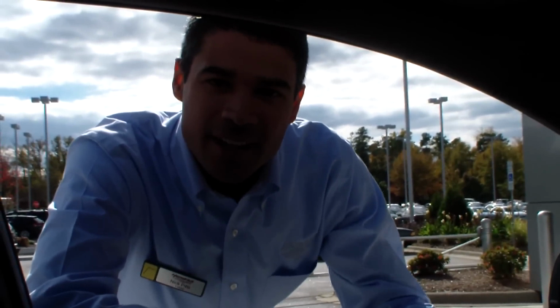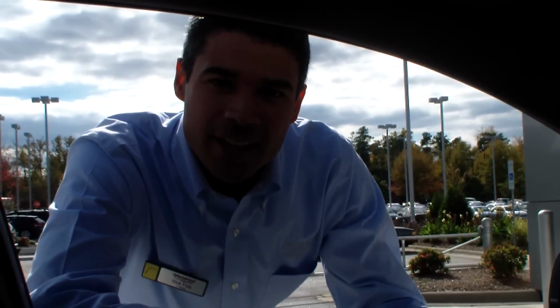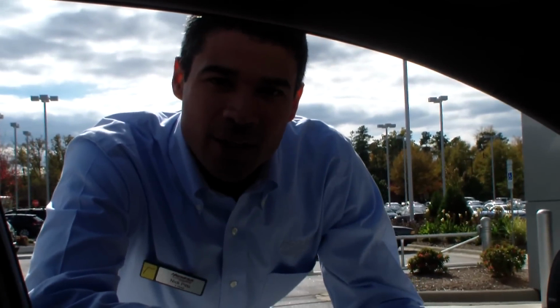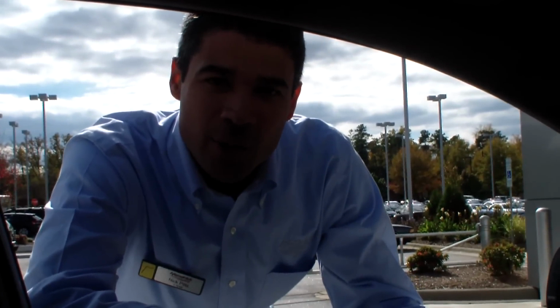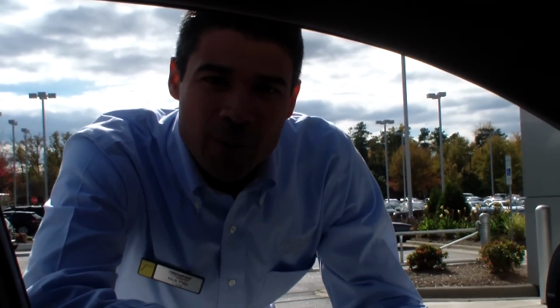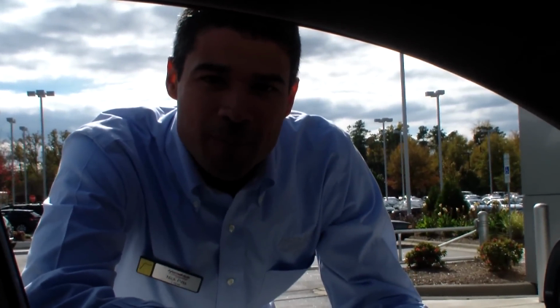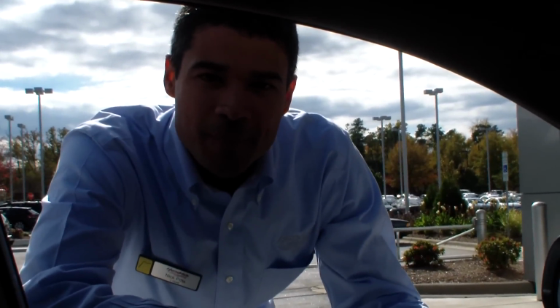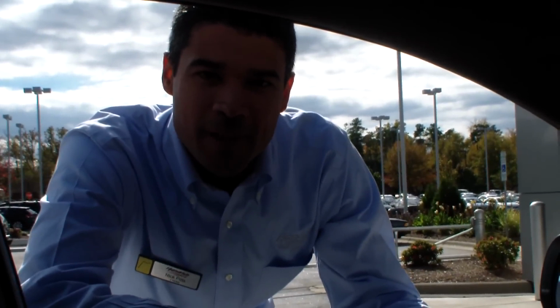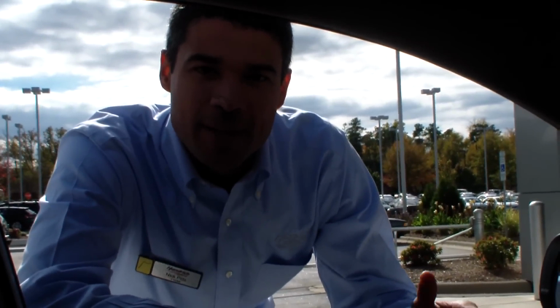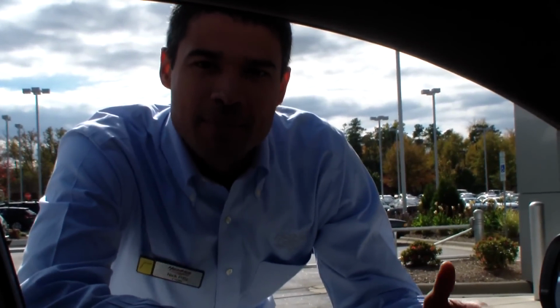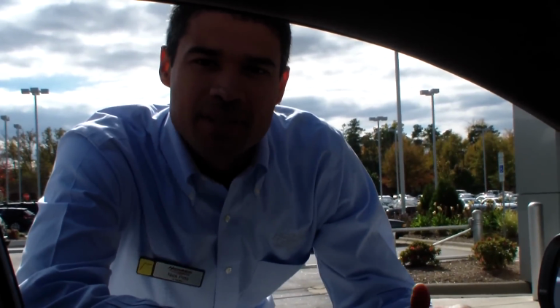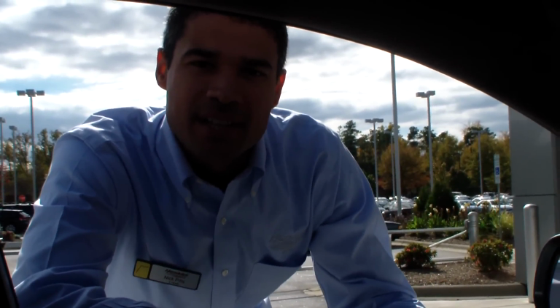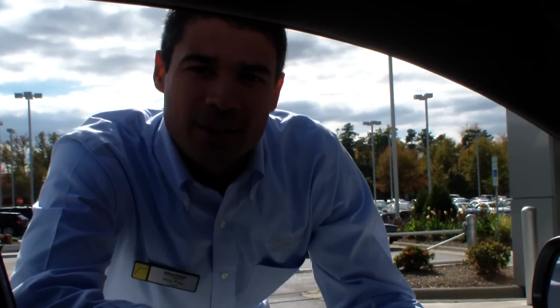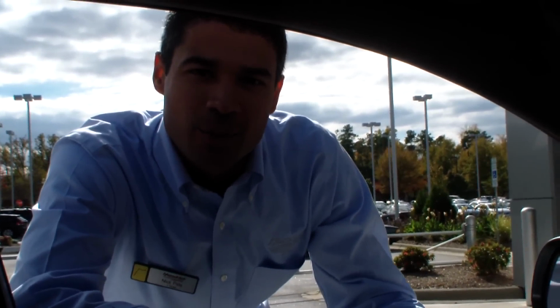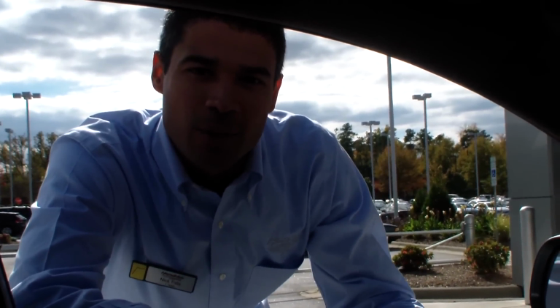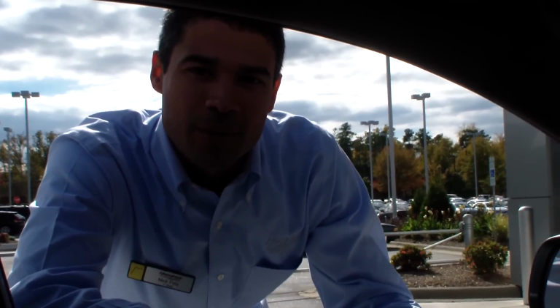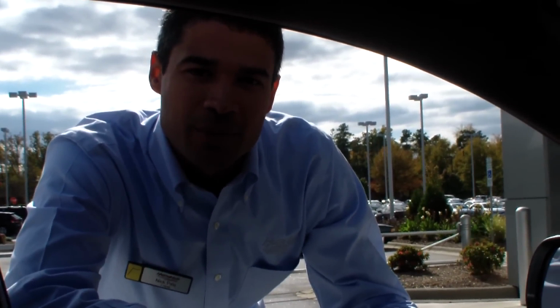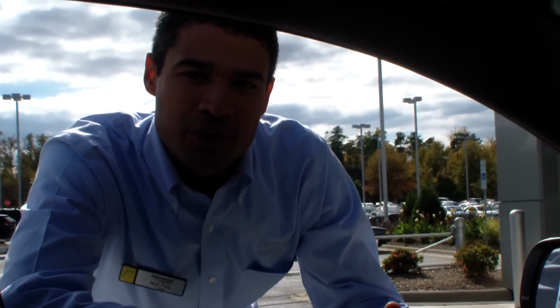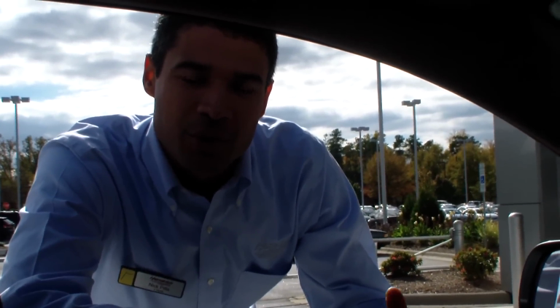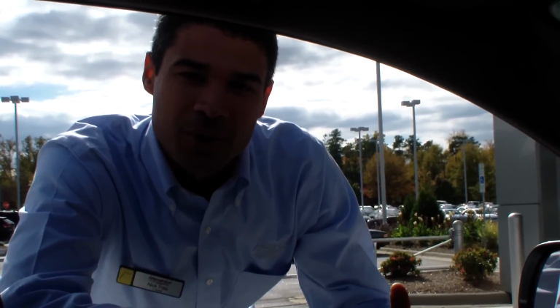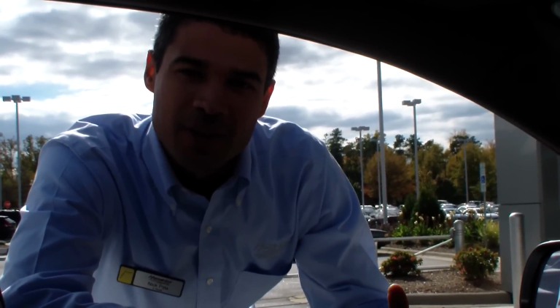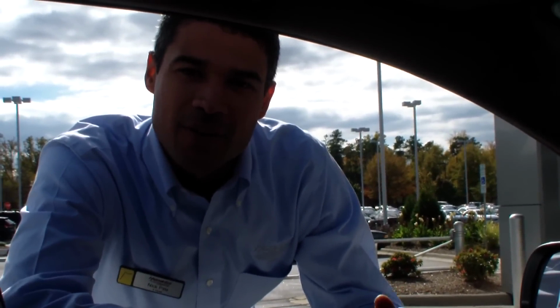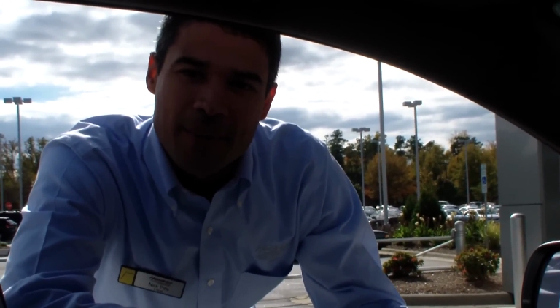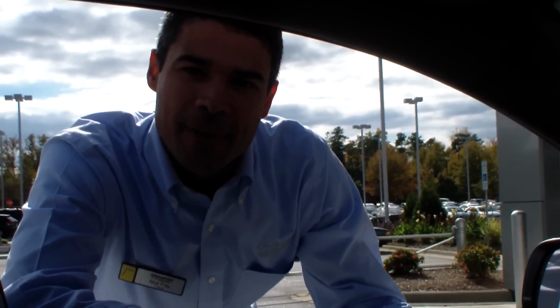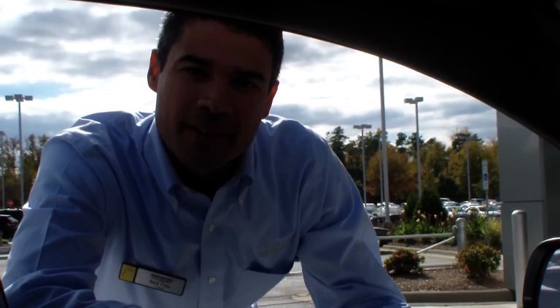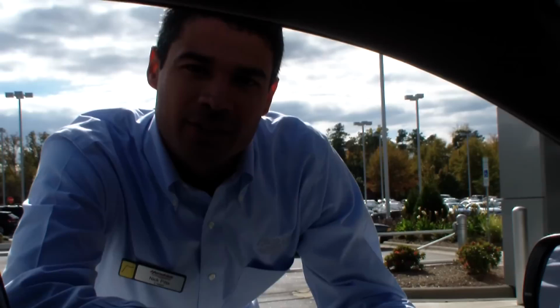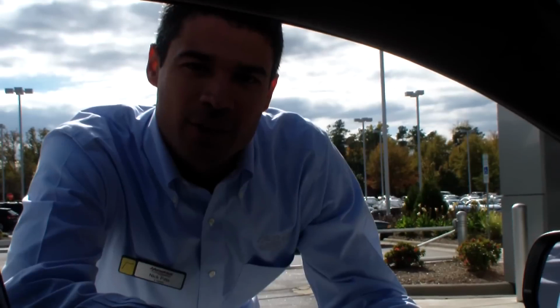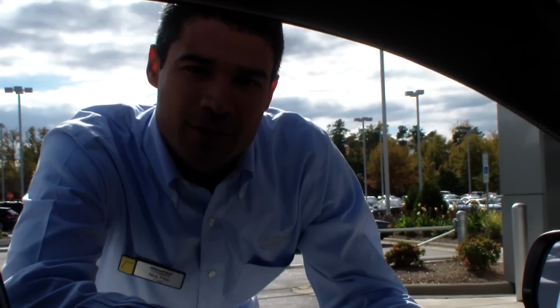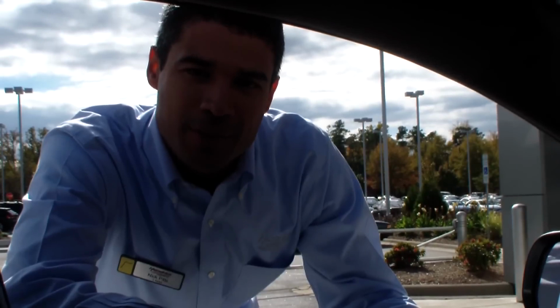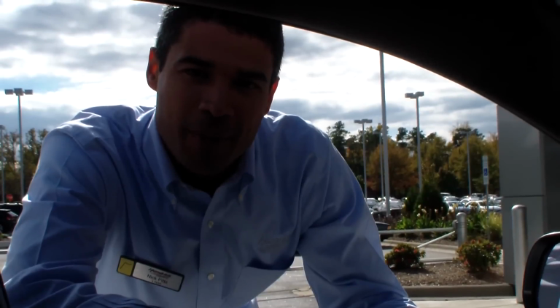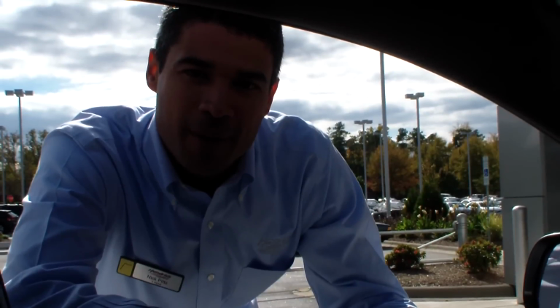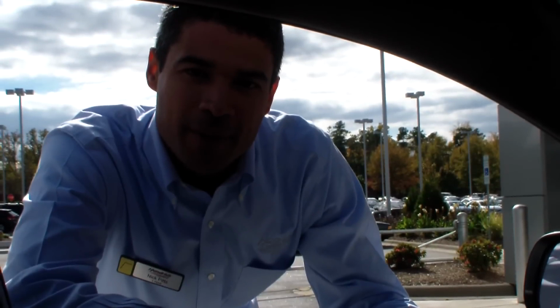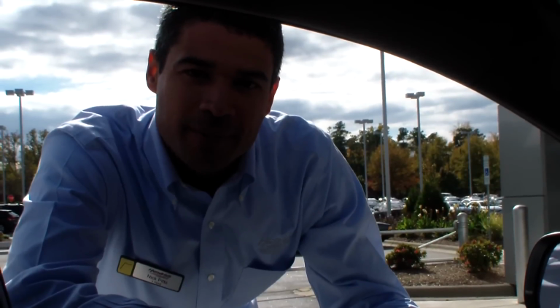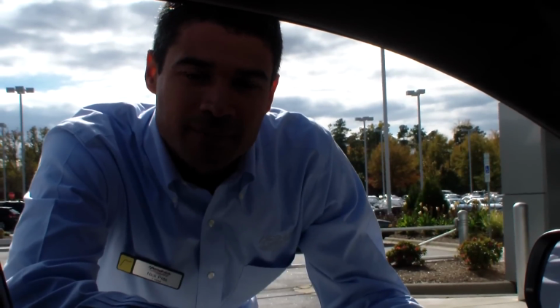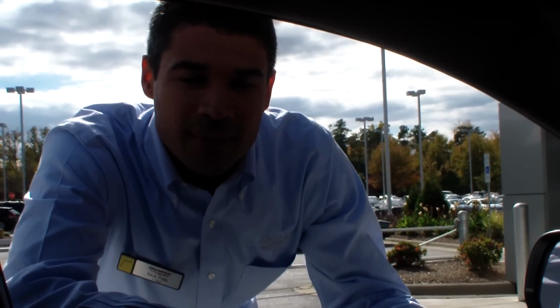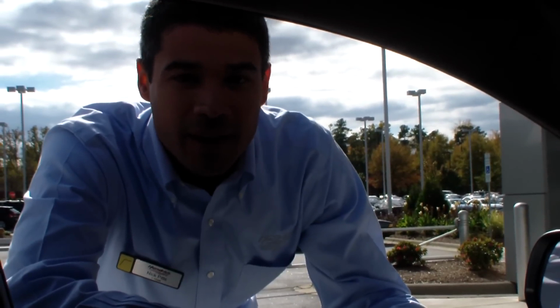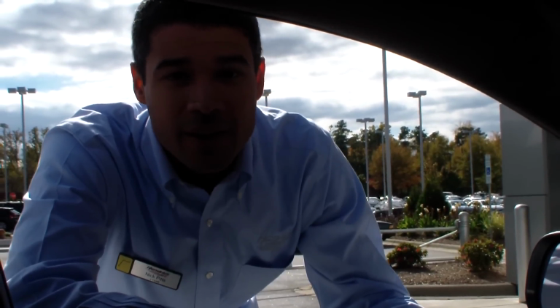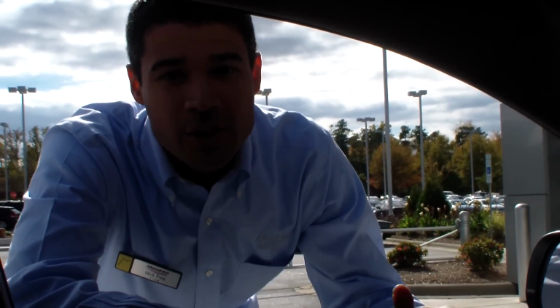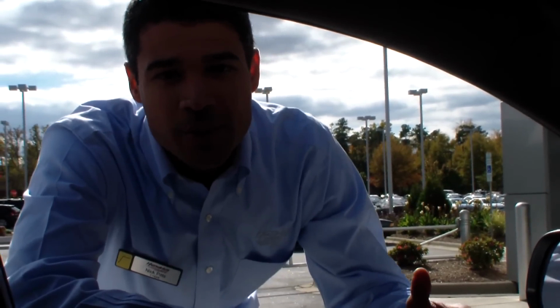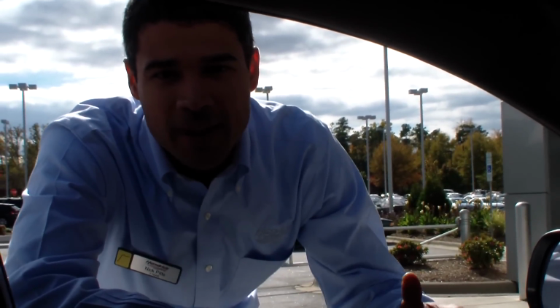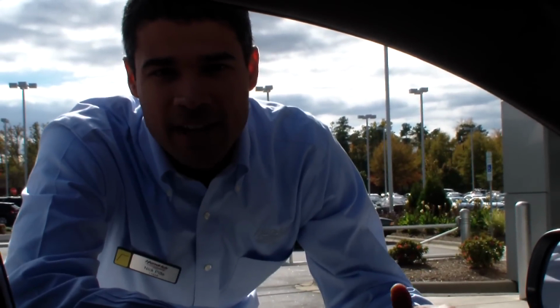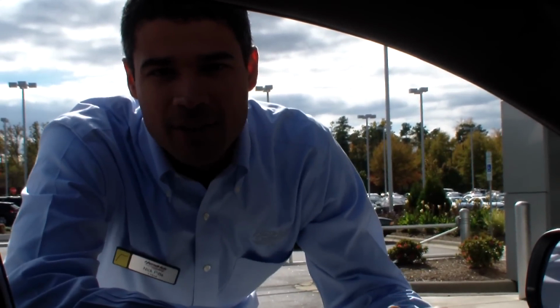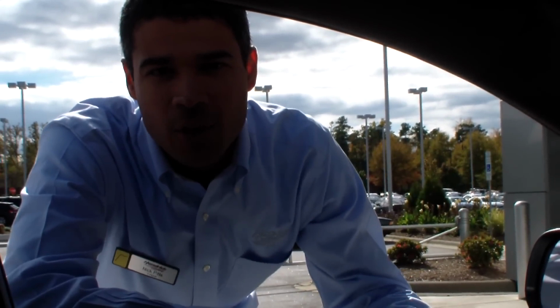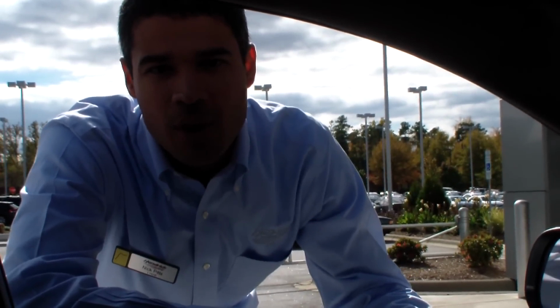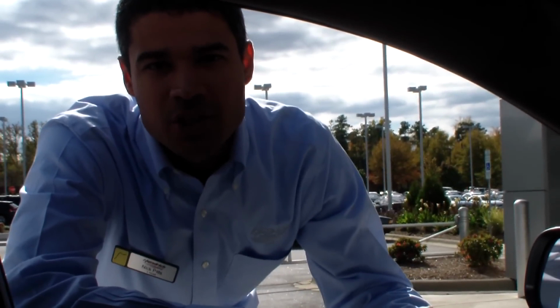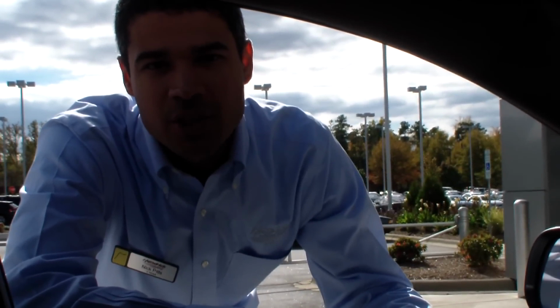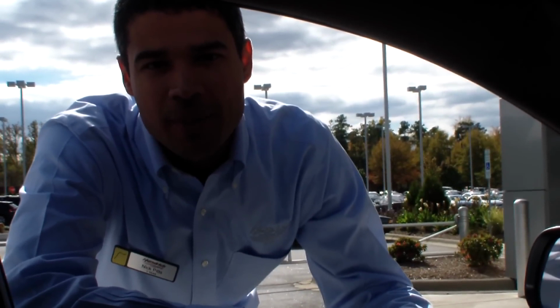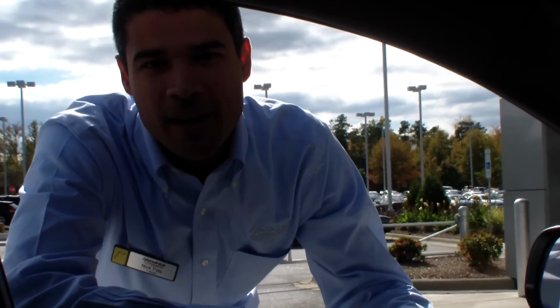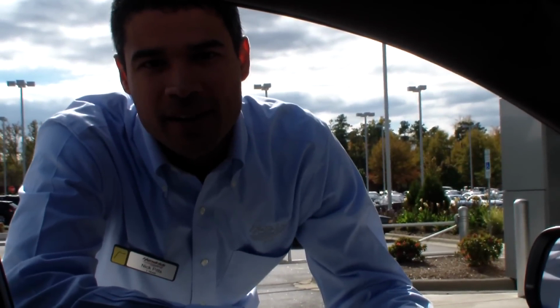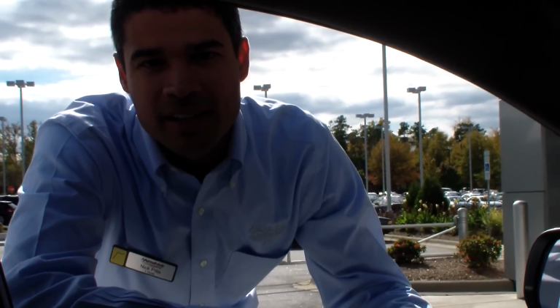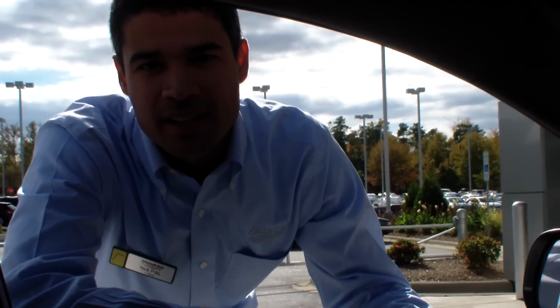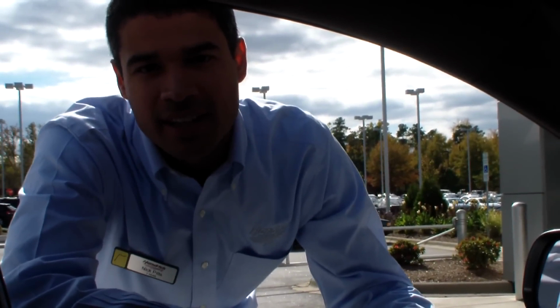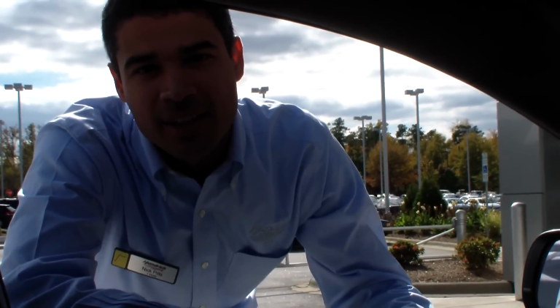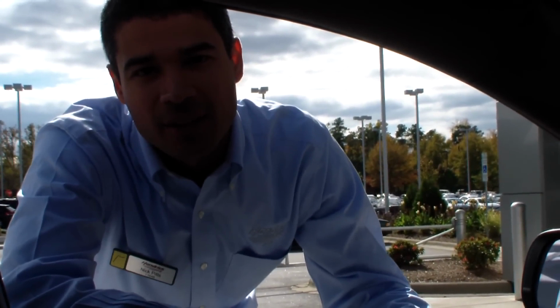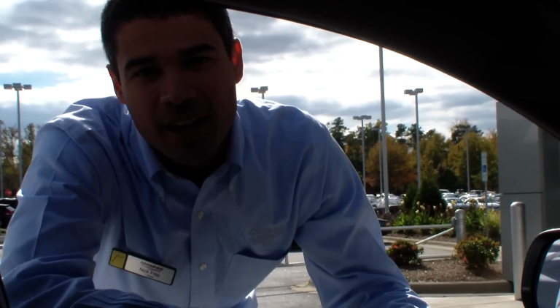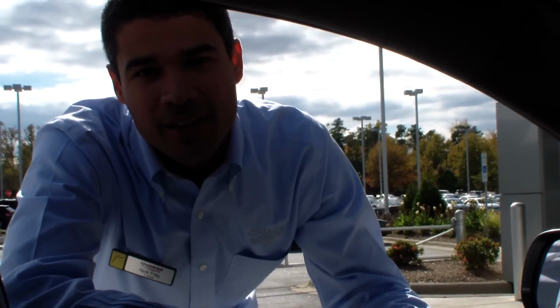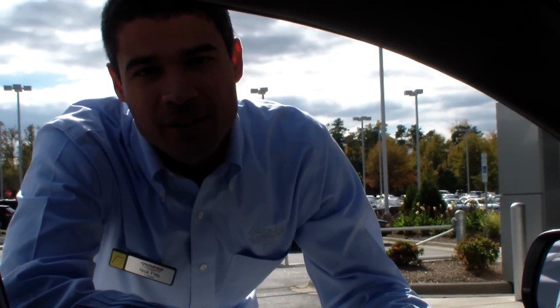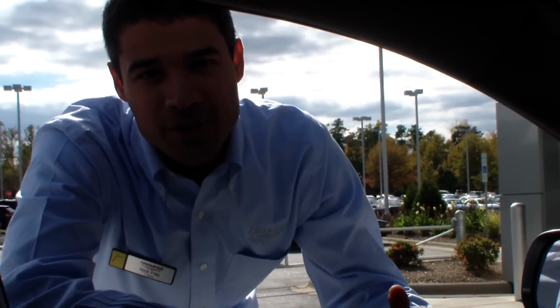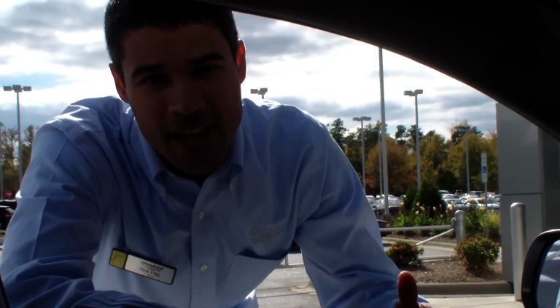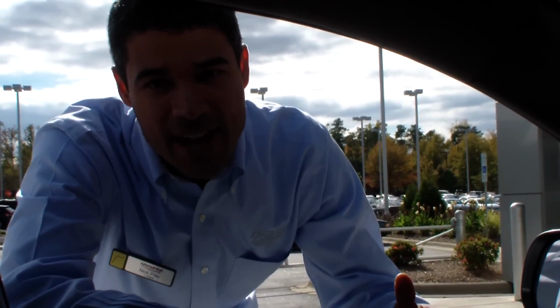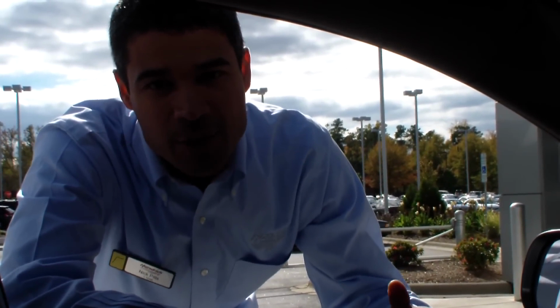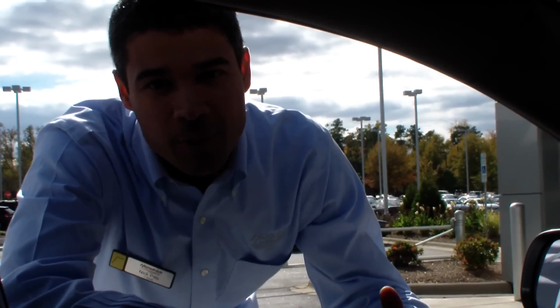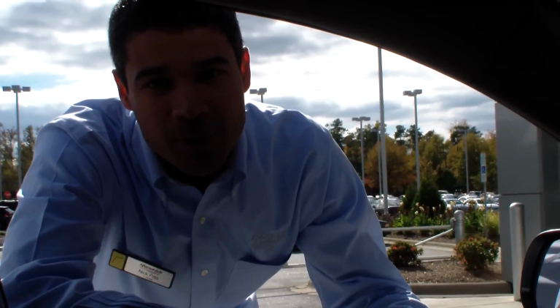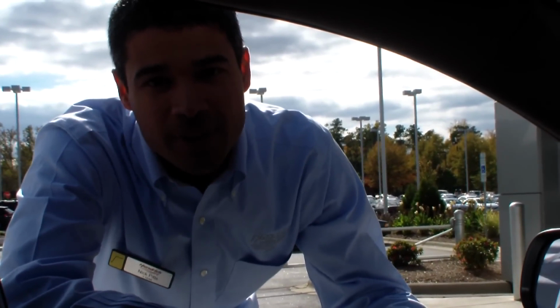Hello, my name is Nick. Welcome to Toyota of Apex Service Department. I heard you might have a question about an indicator light on your dashboard.